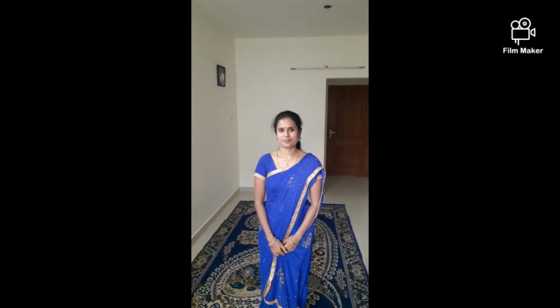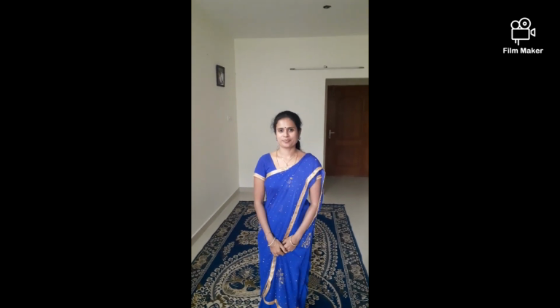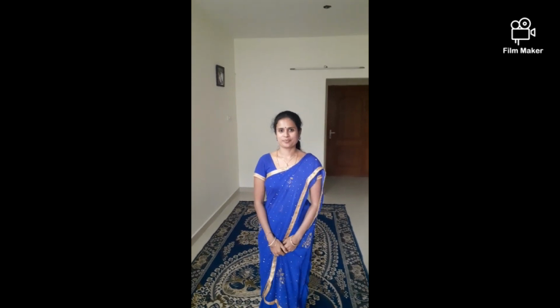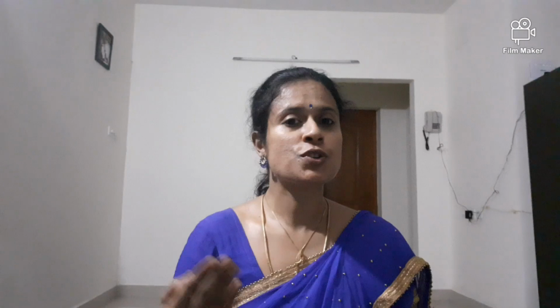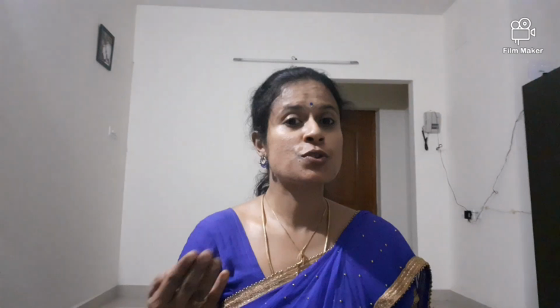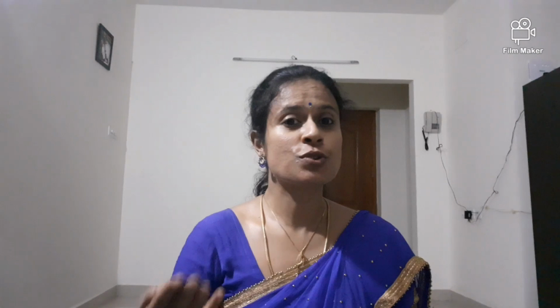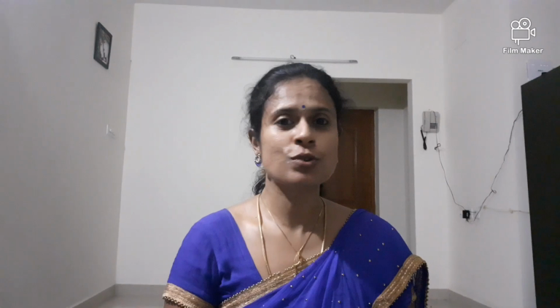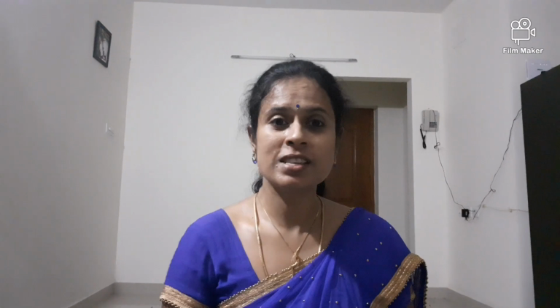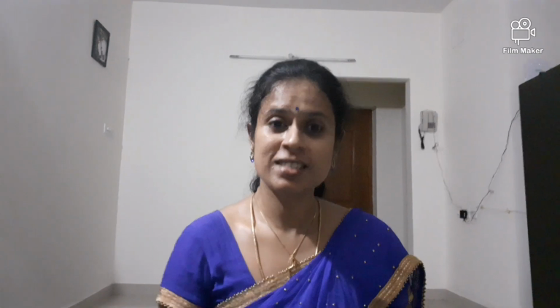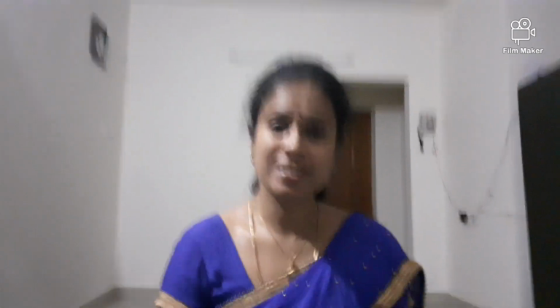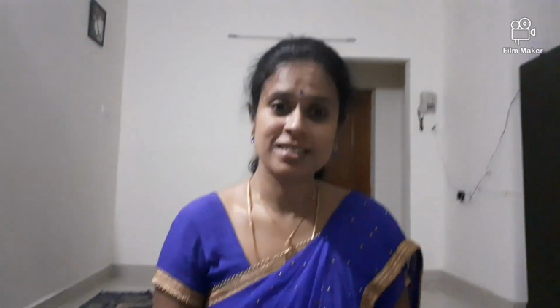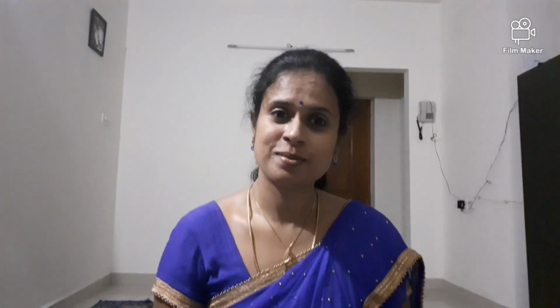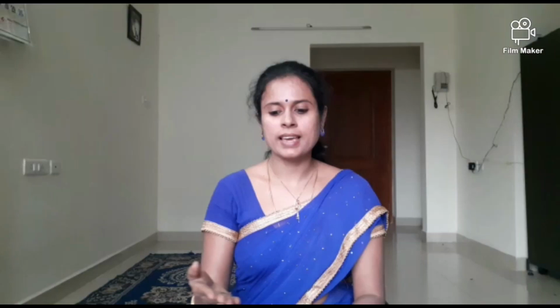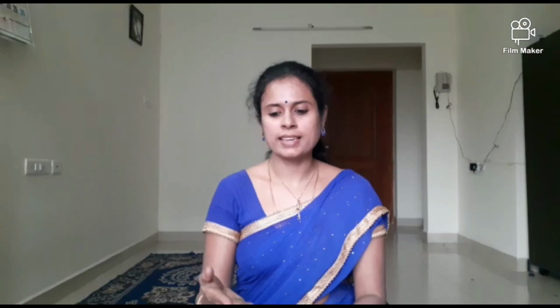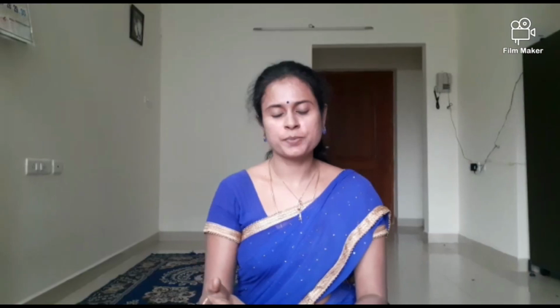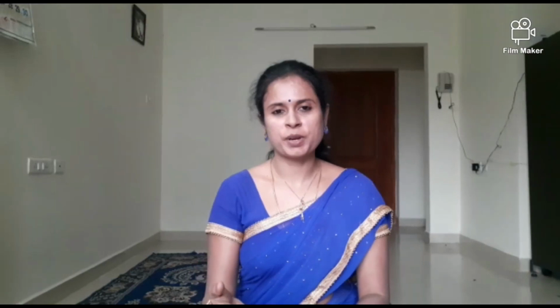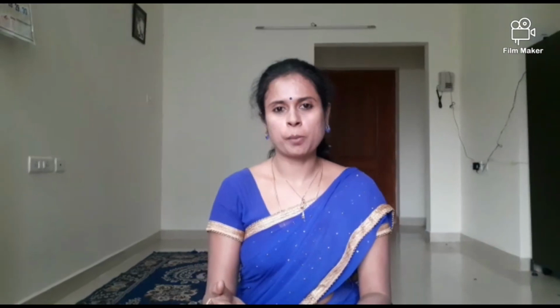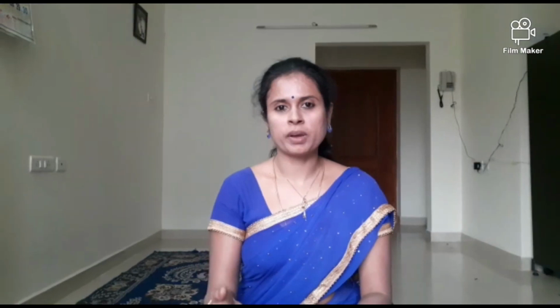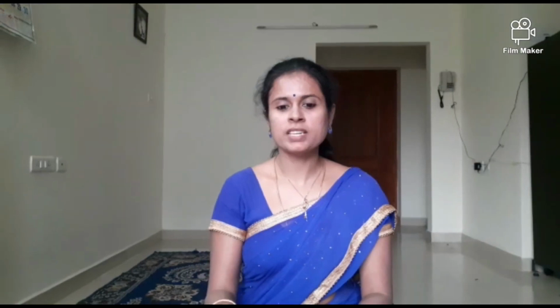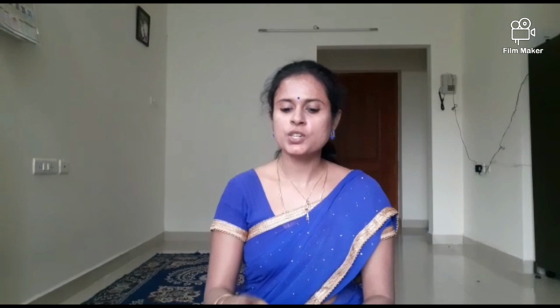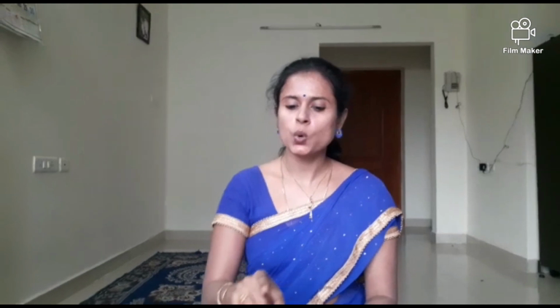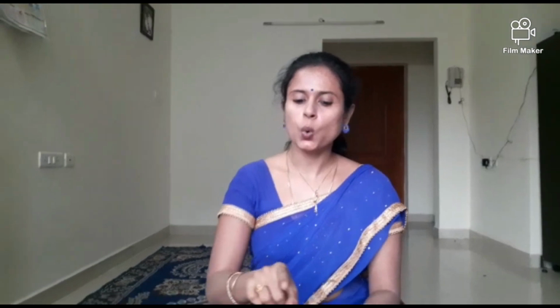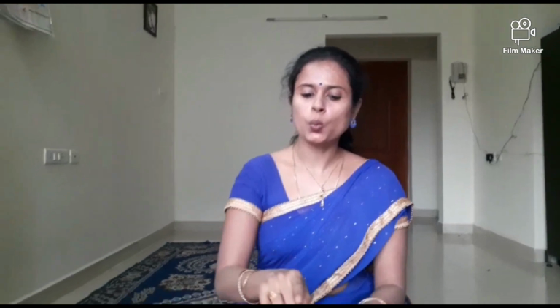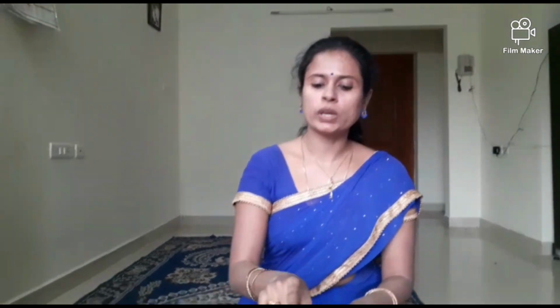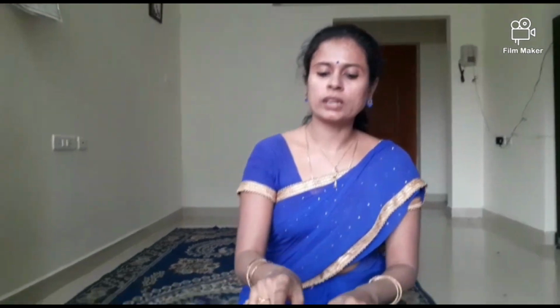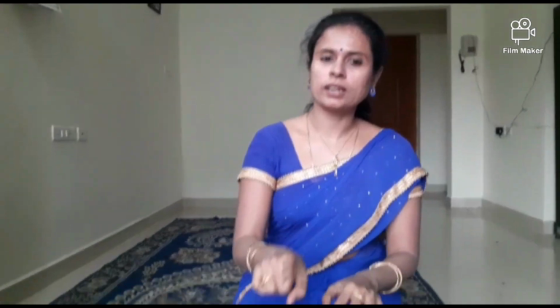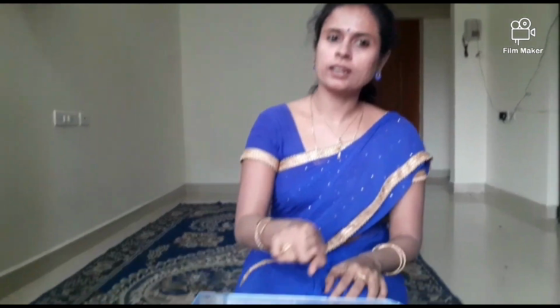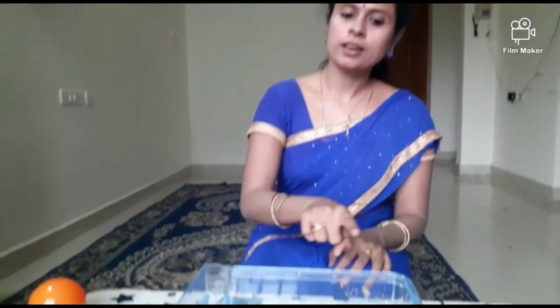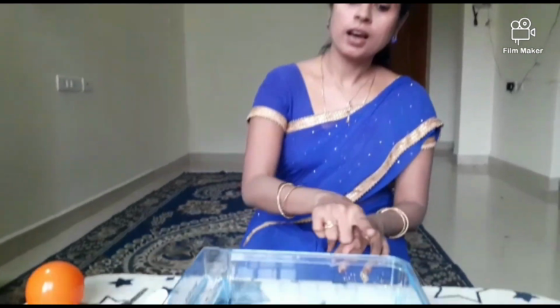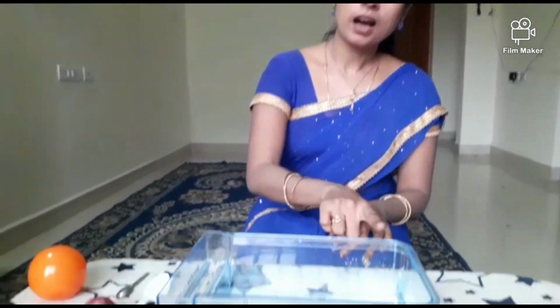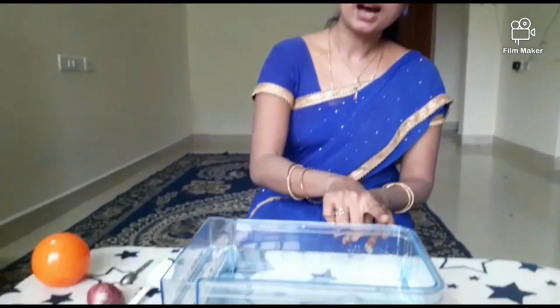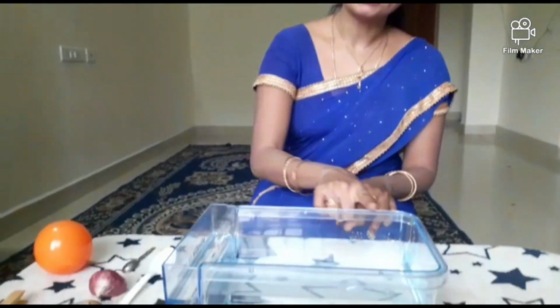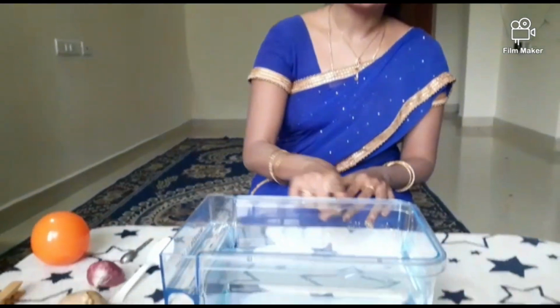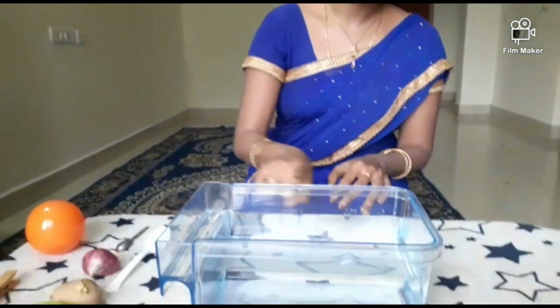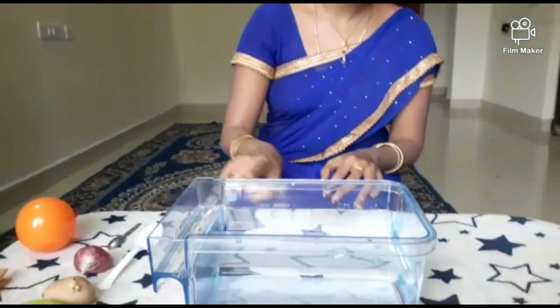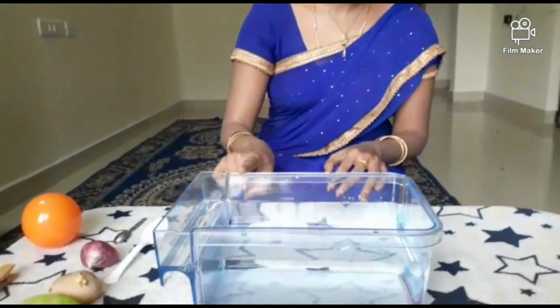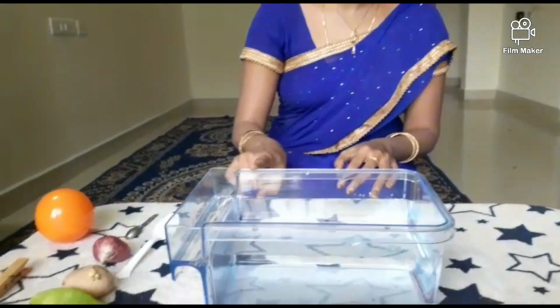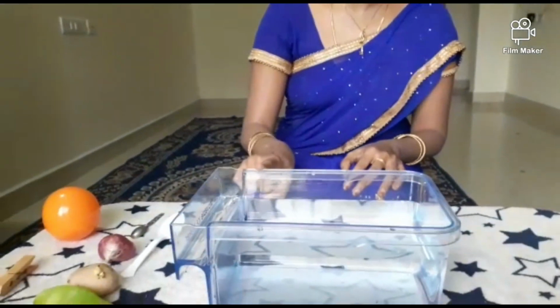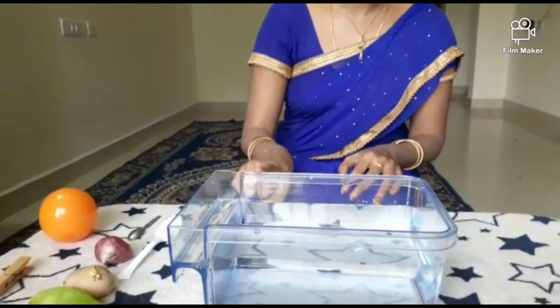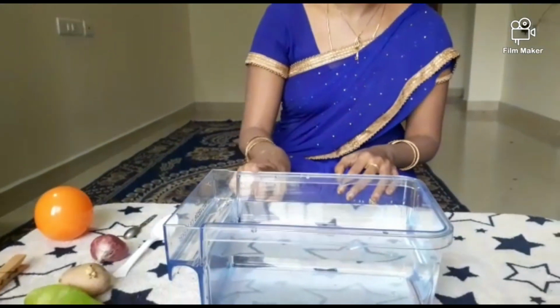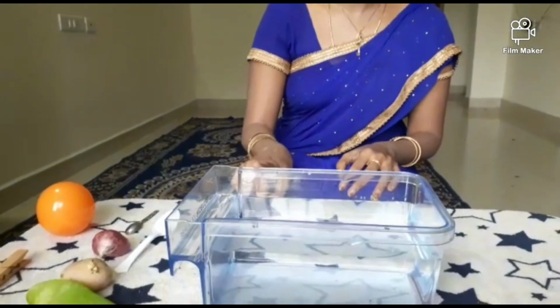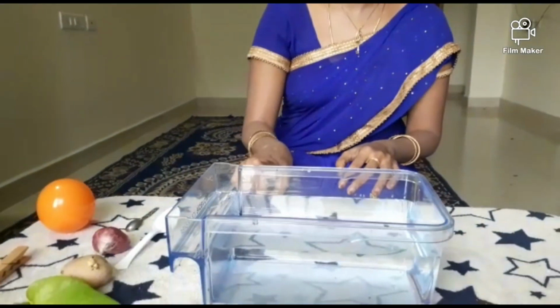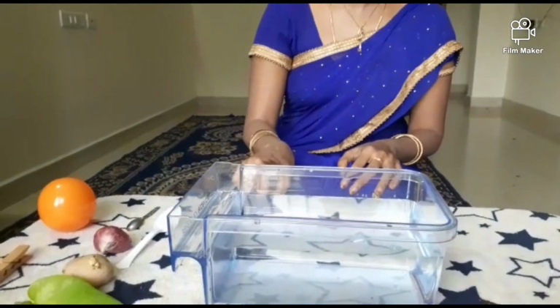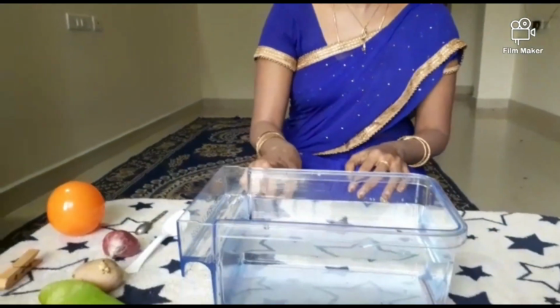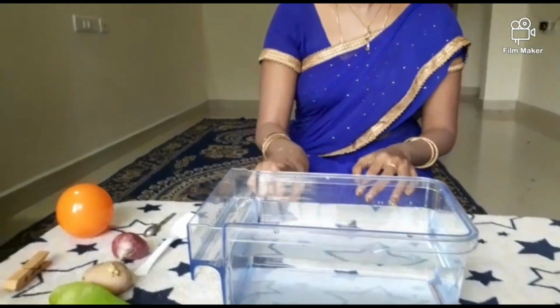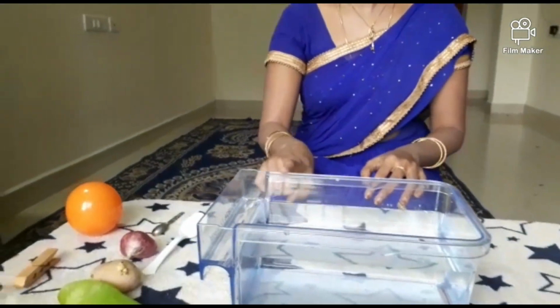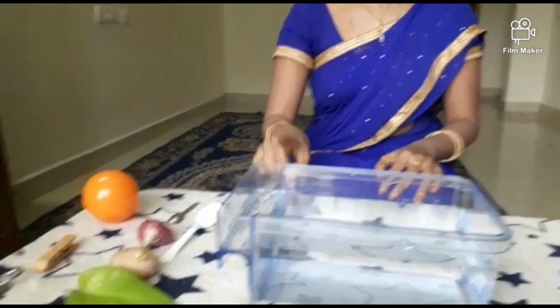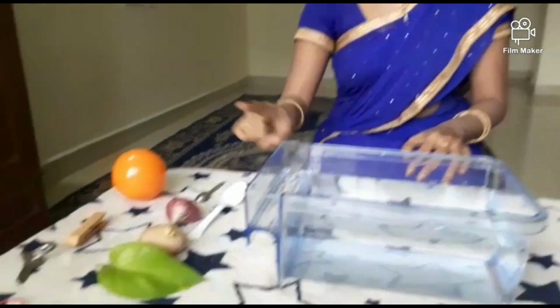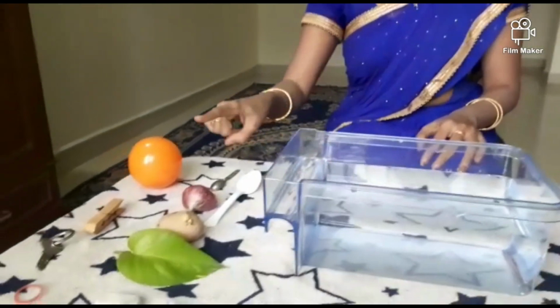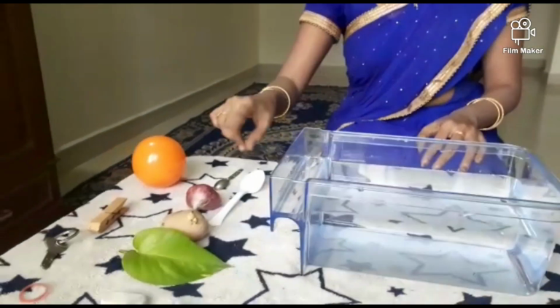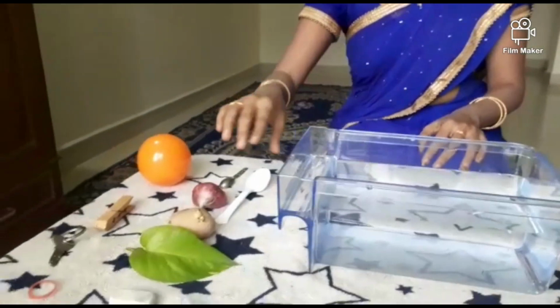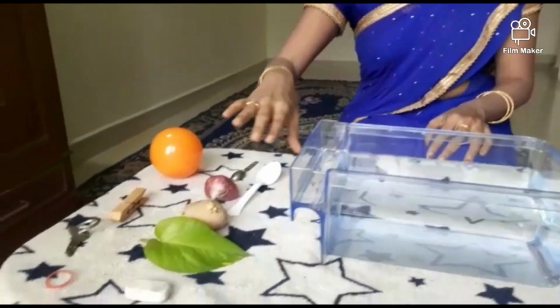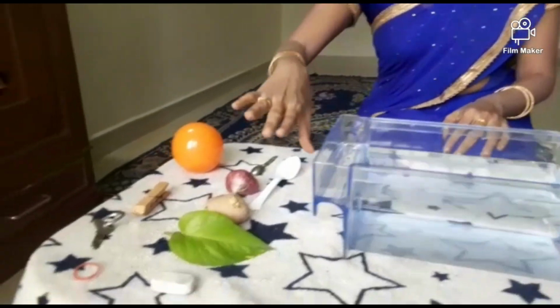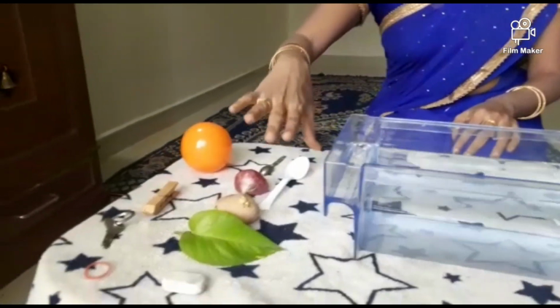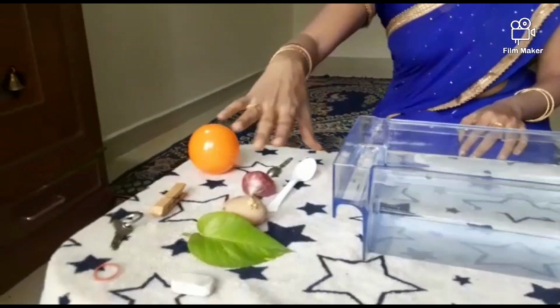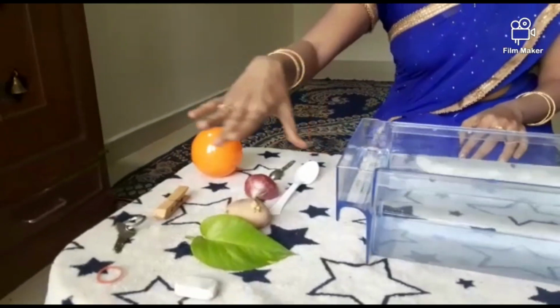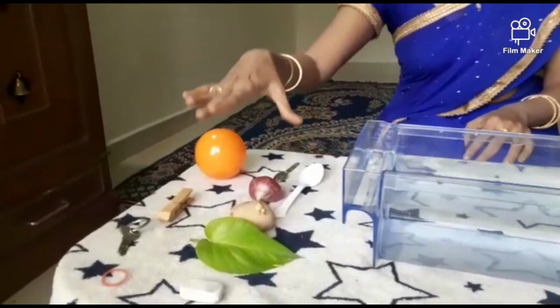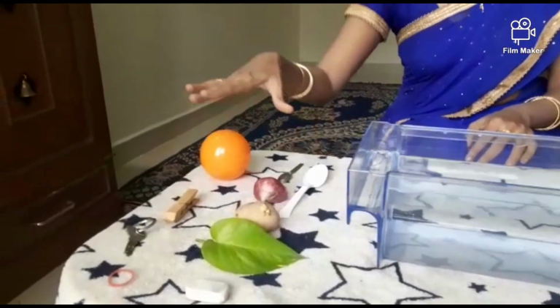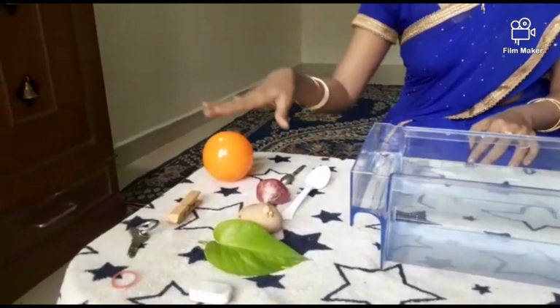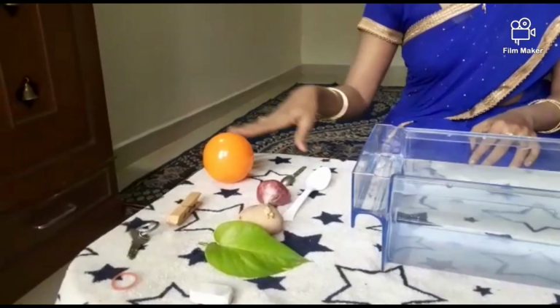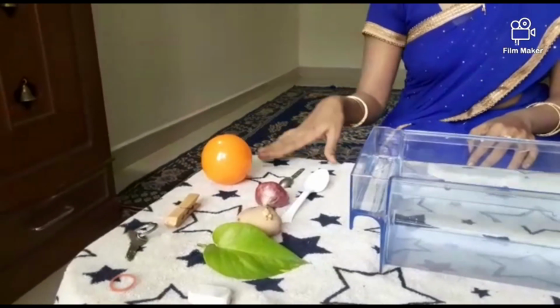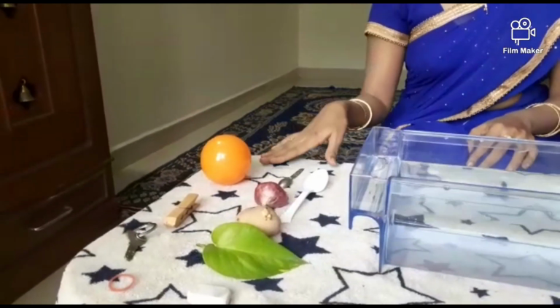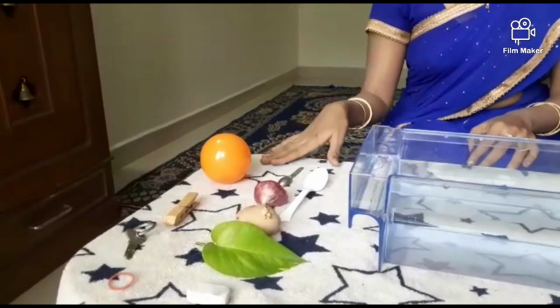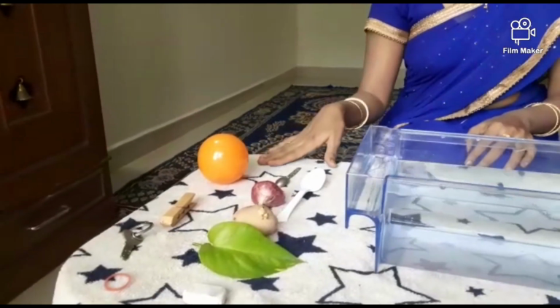To do this experiment, we need a tray of water and some objects.